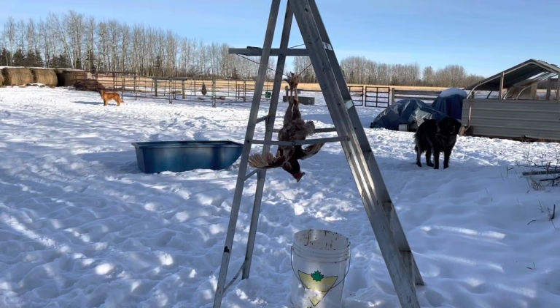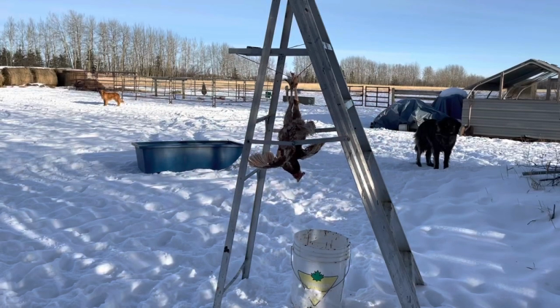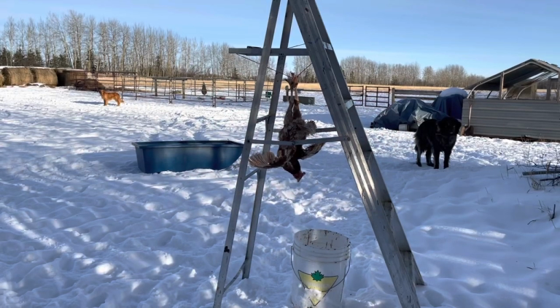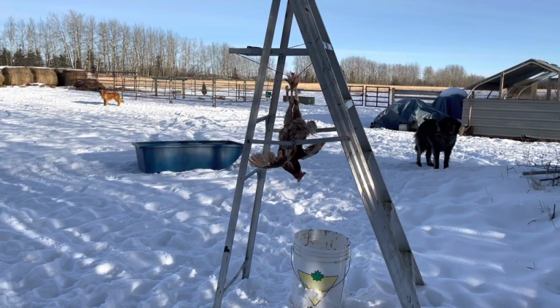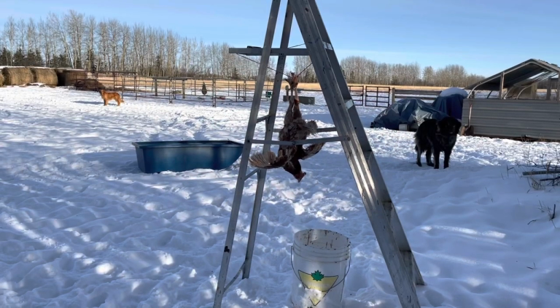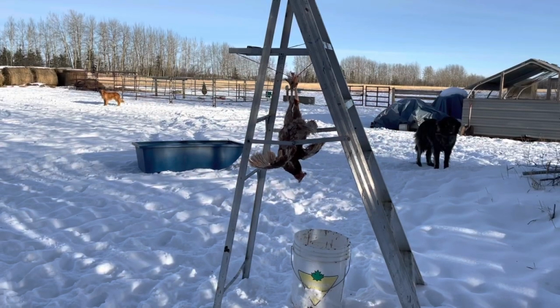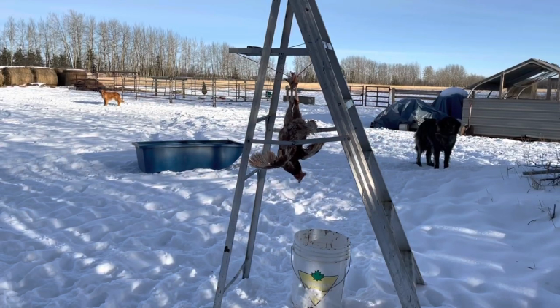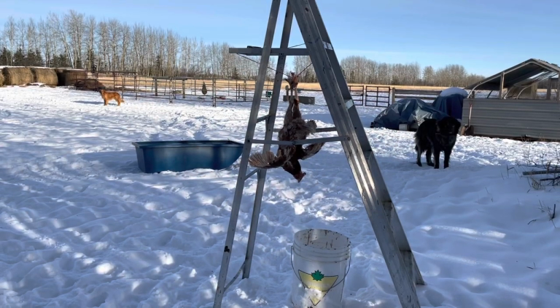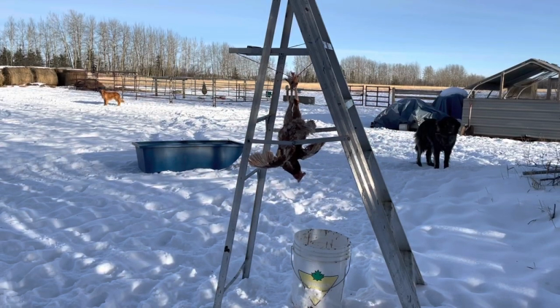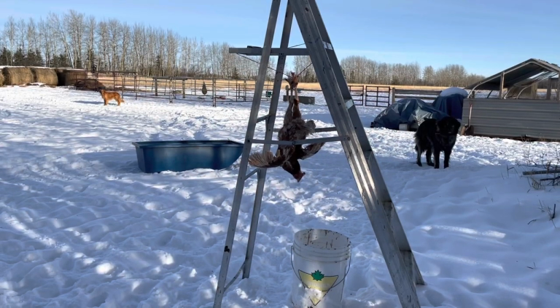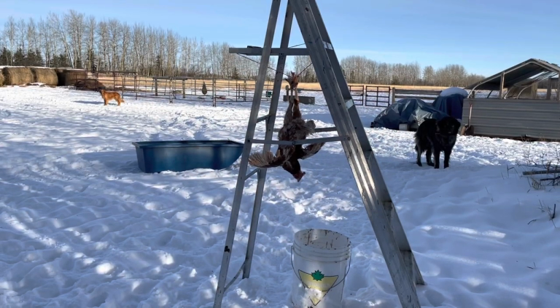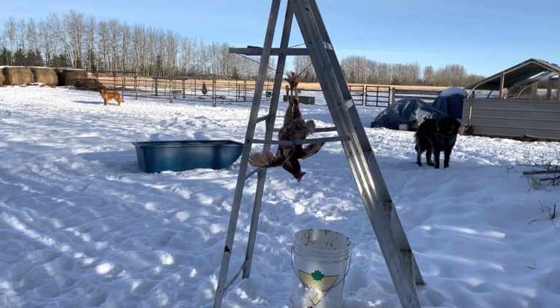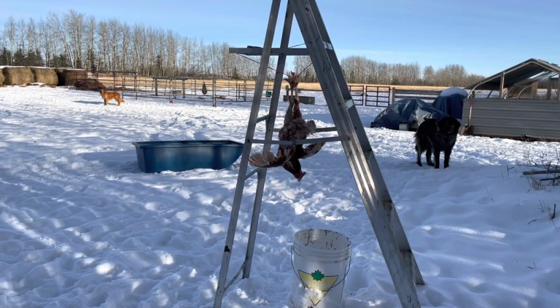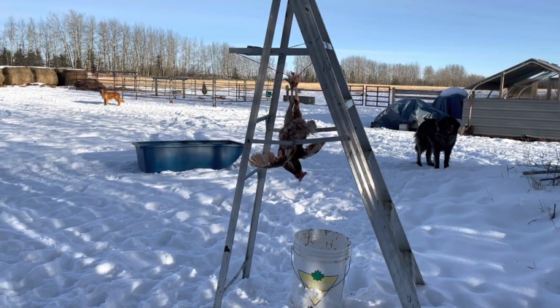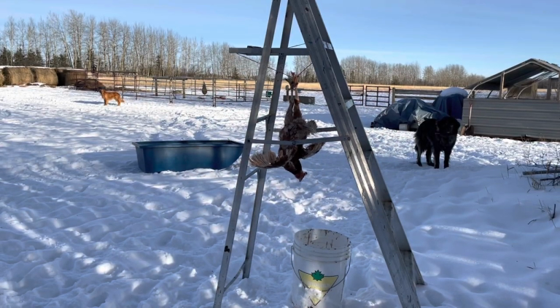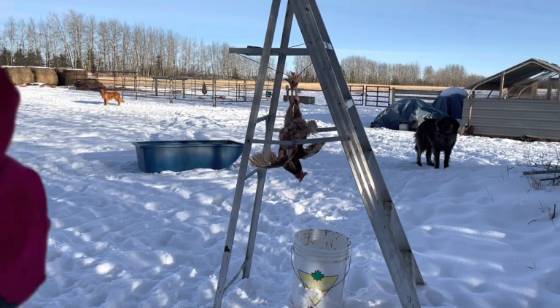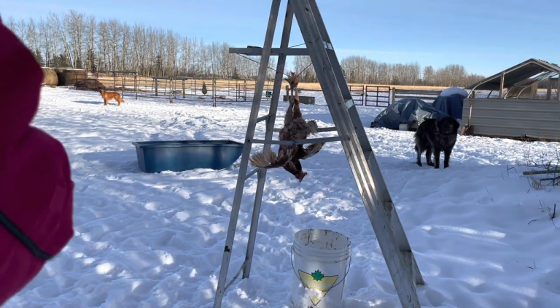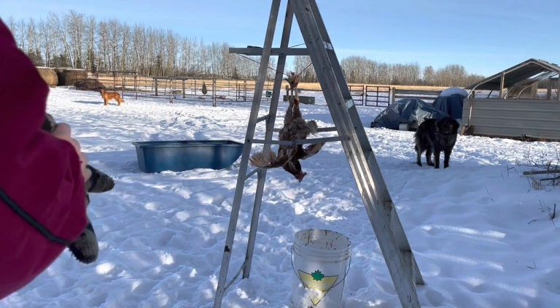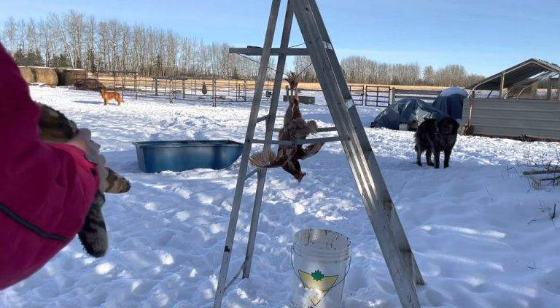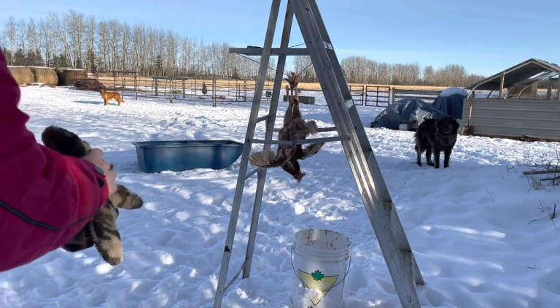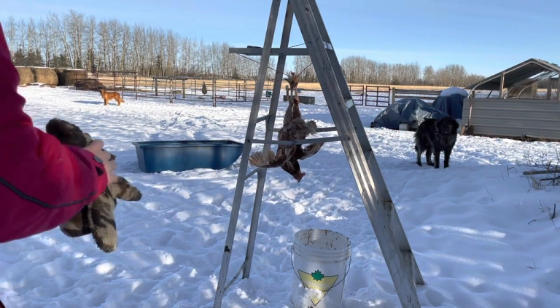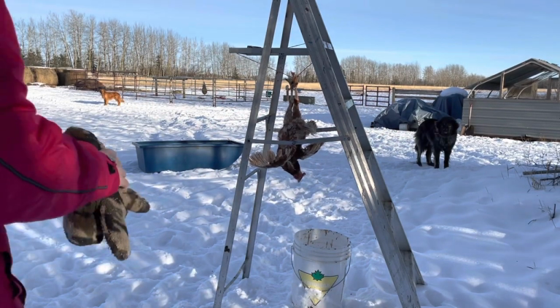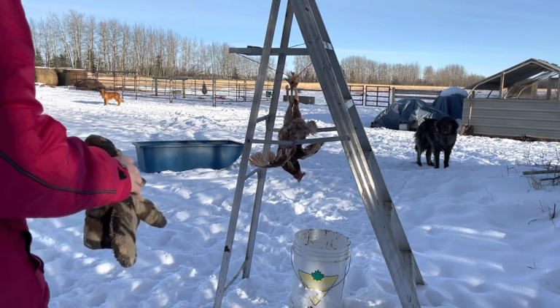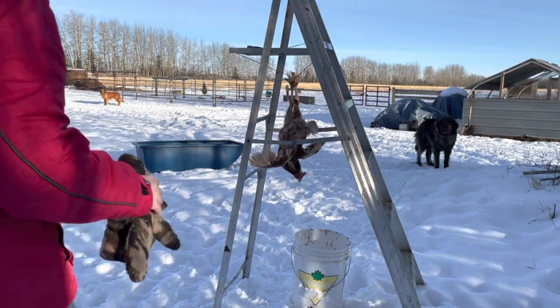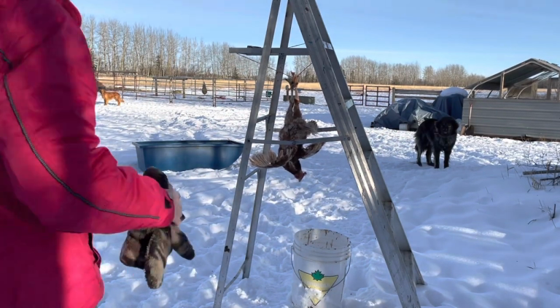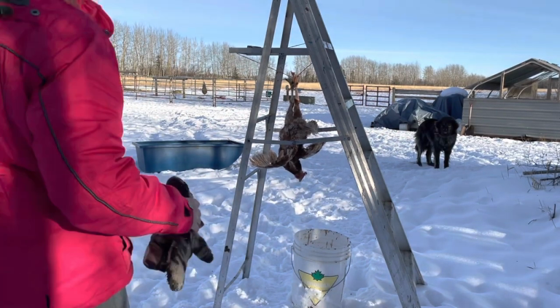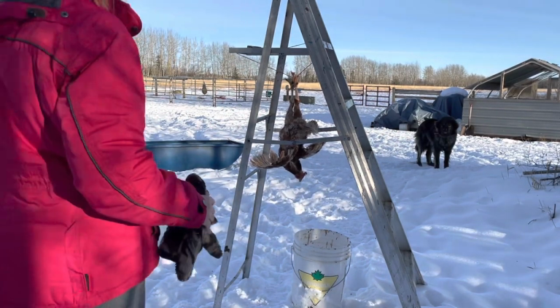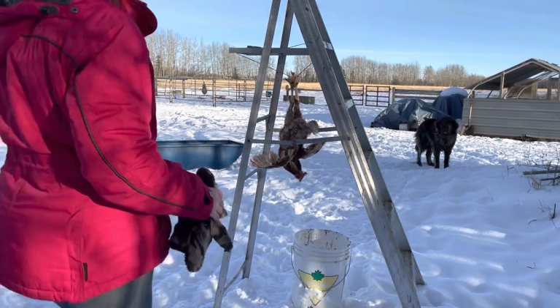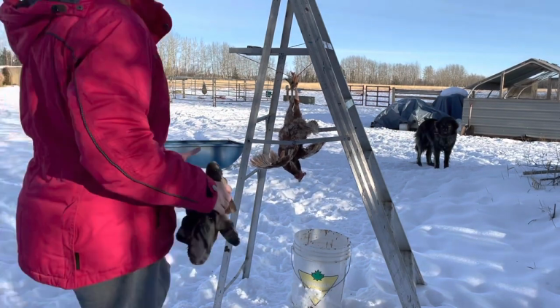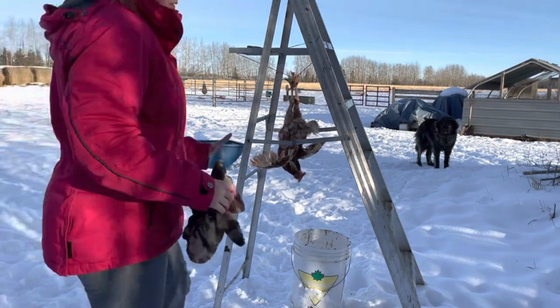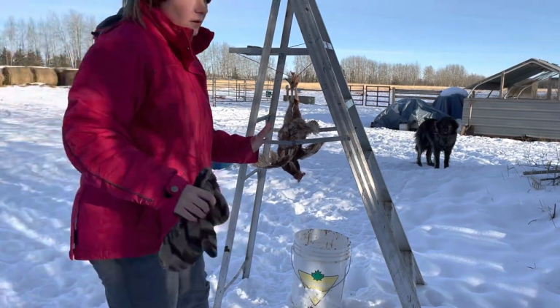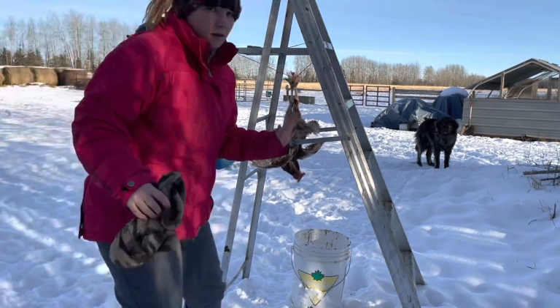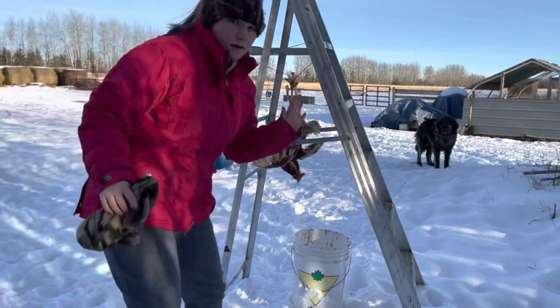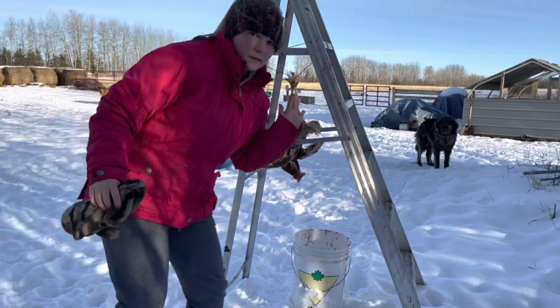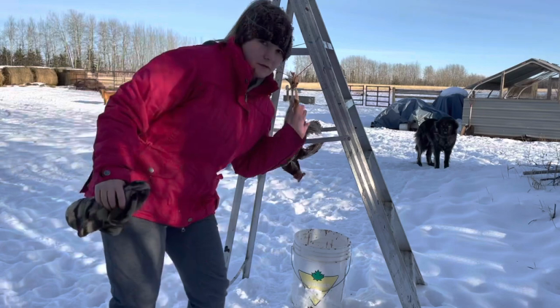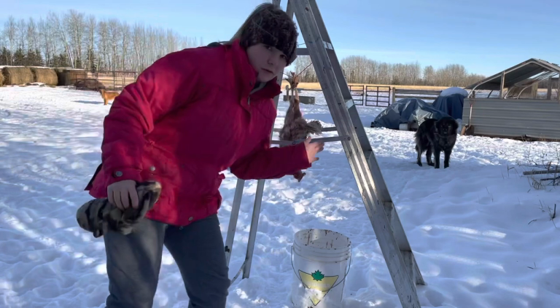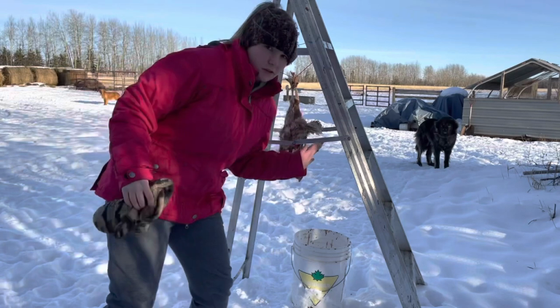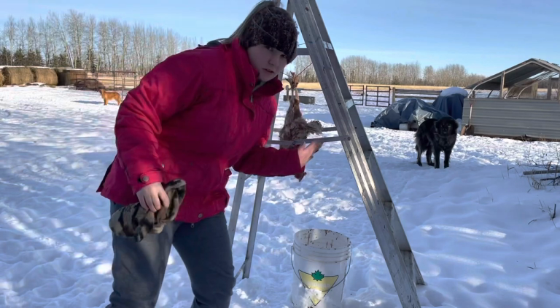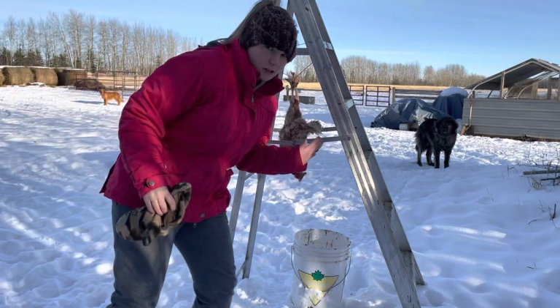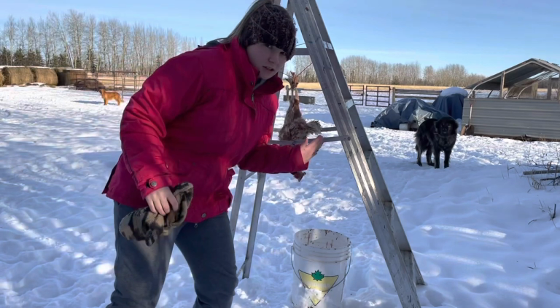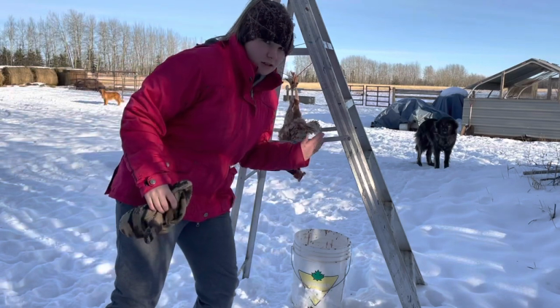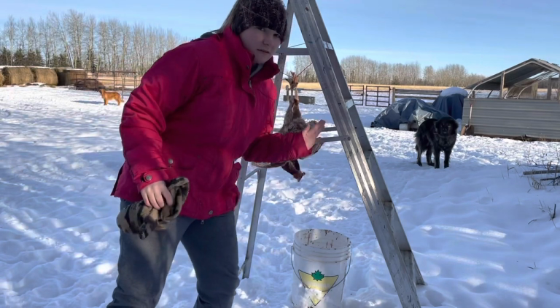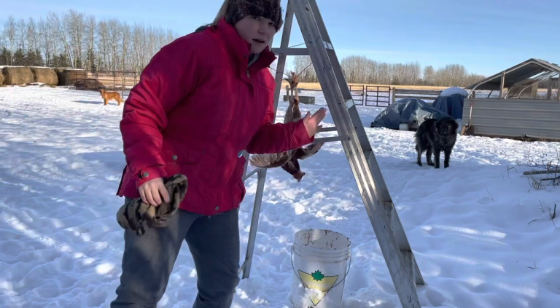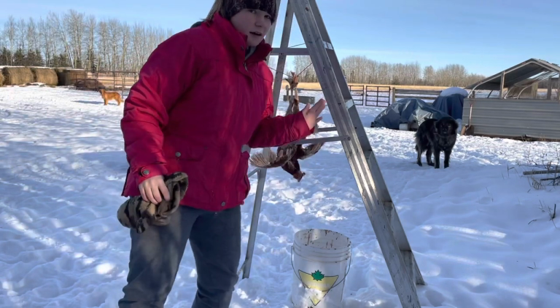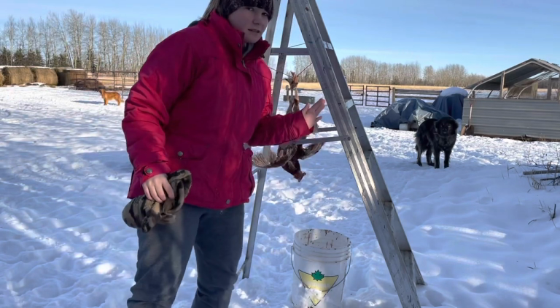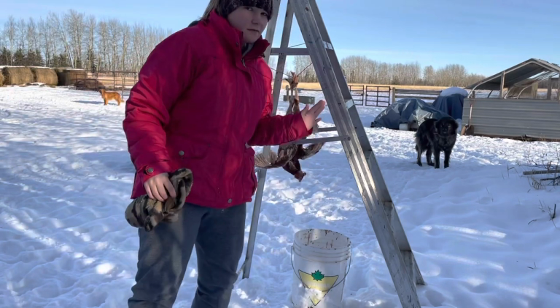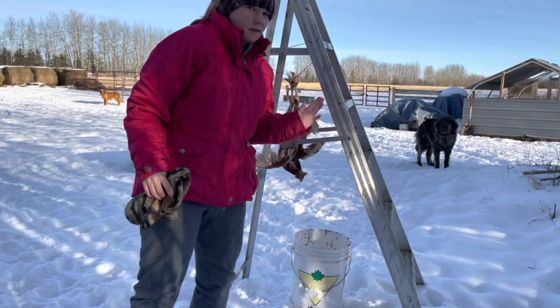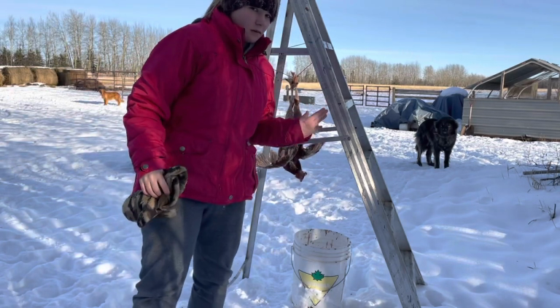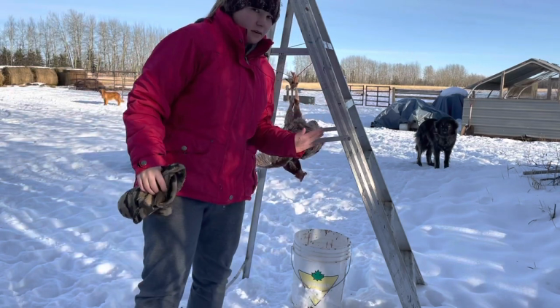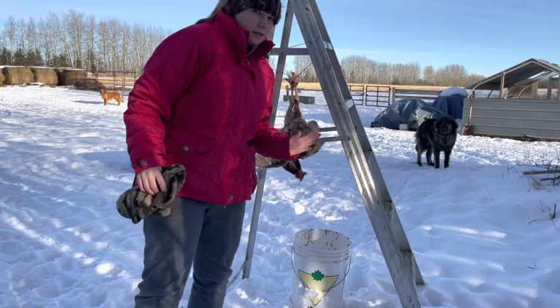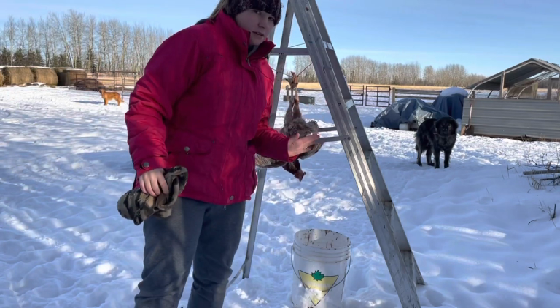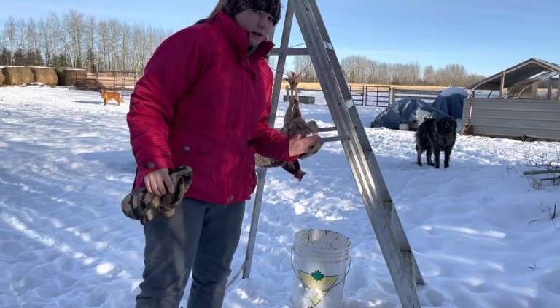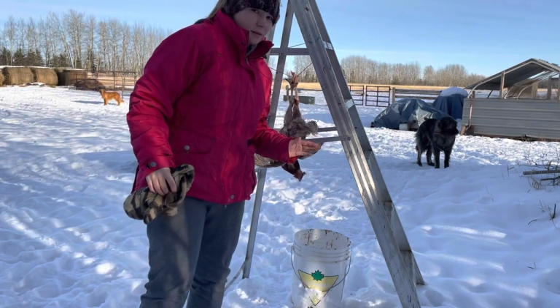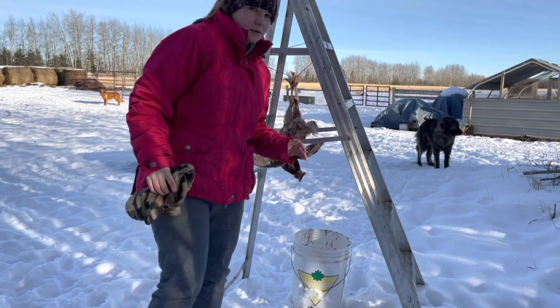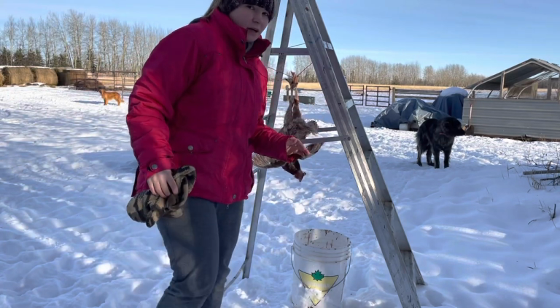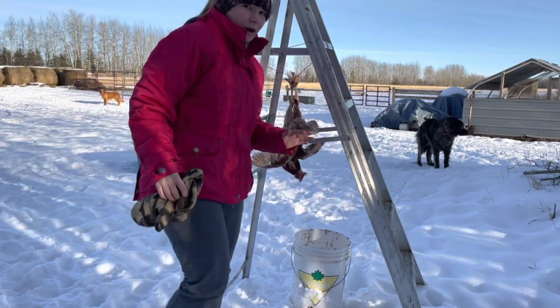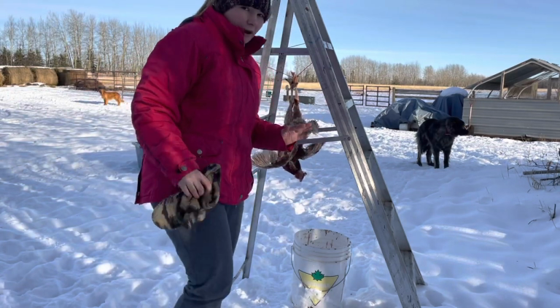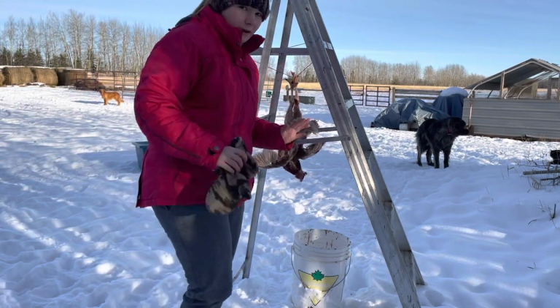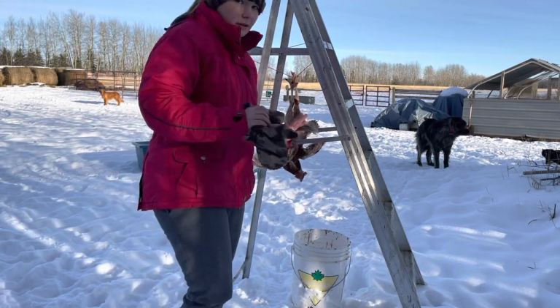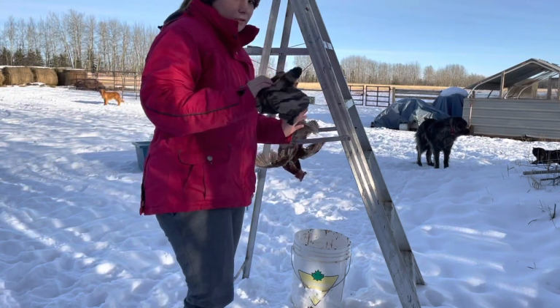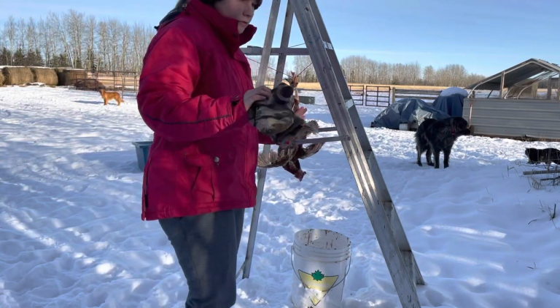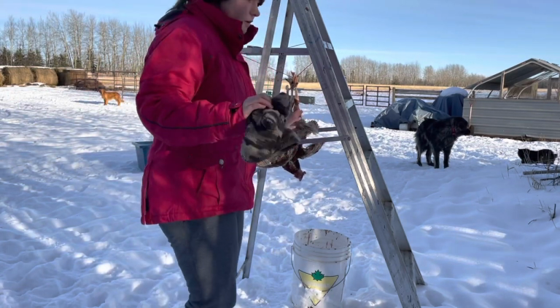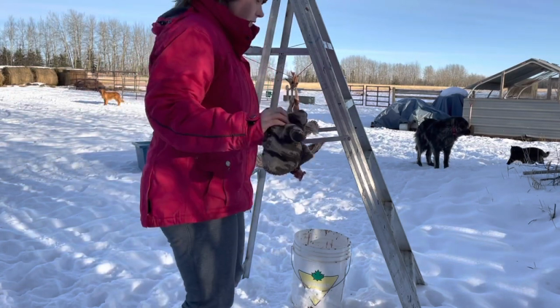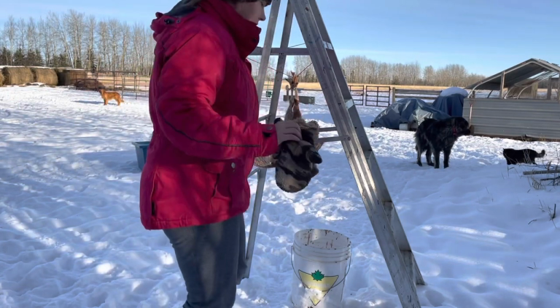I apologize in advance, this is a little bit graphic, so discretion advised — if you don't want to see an animal die, tune out now.